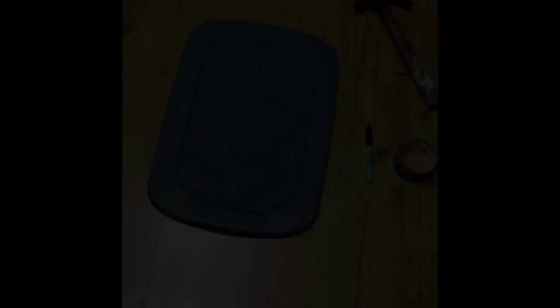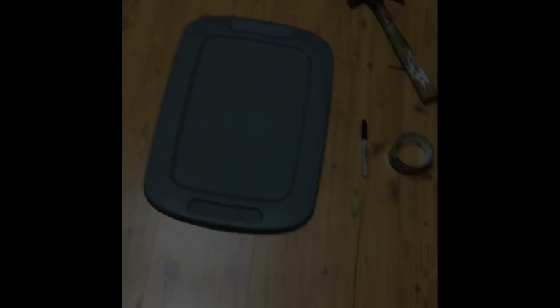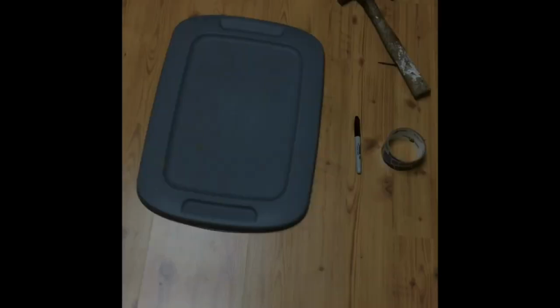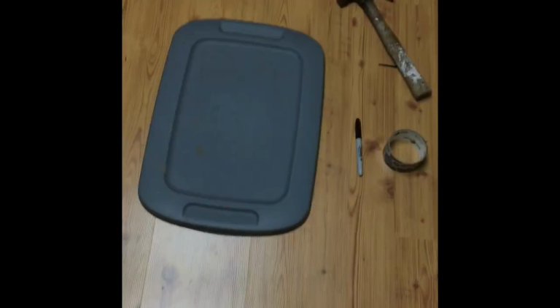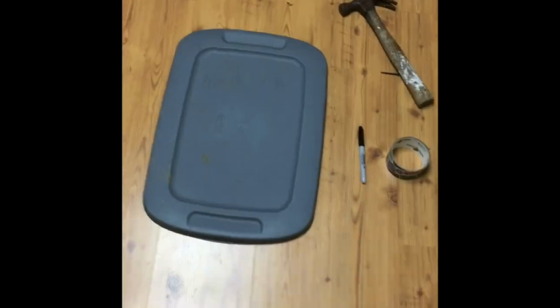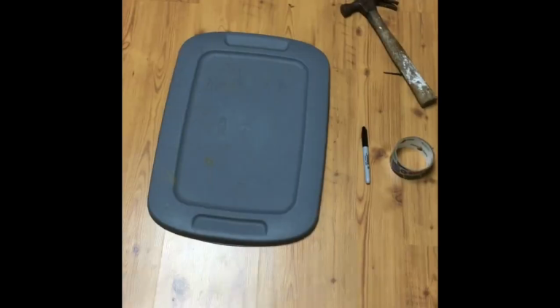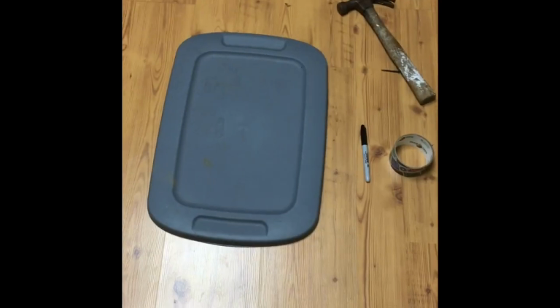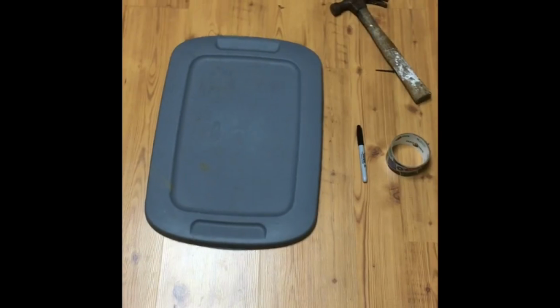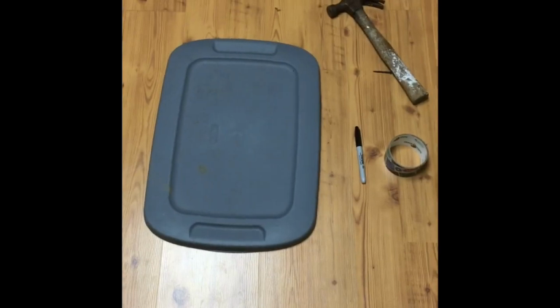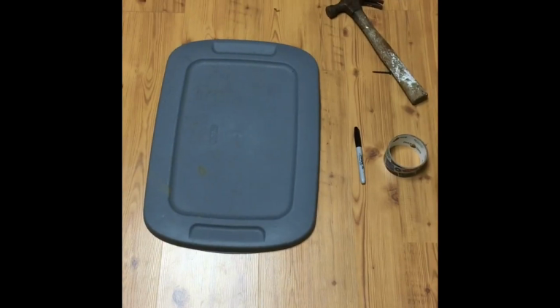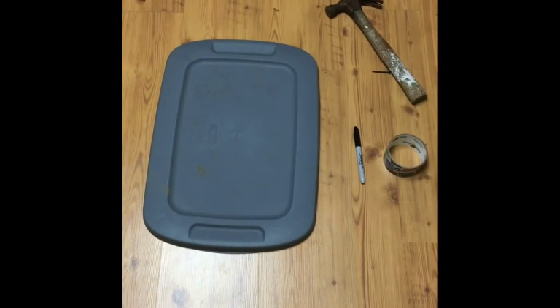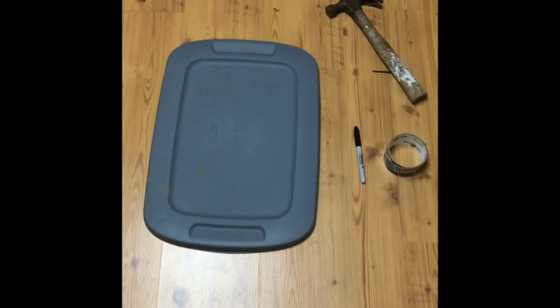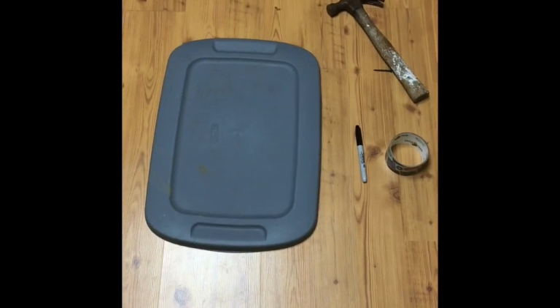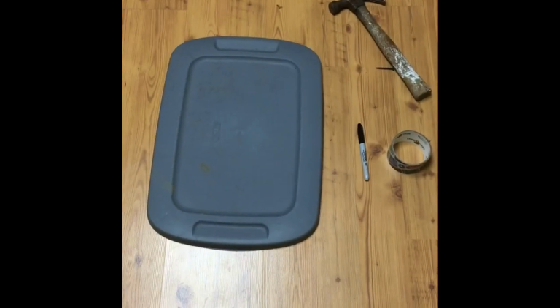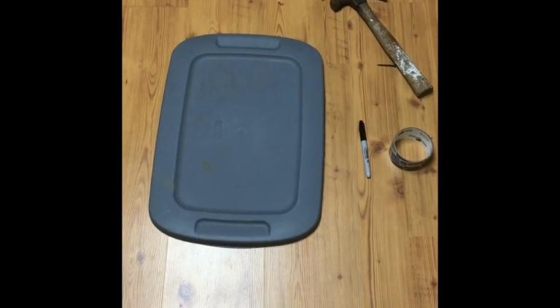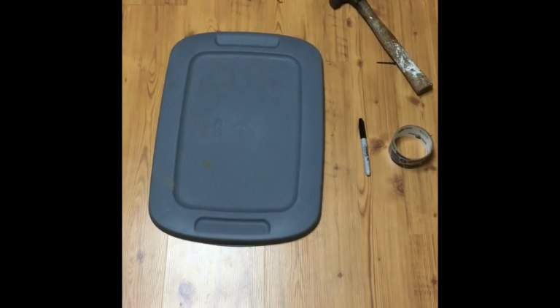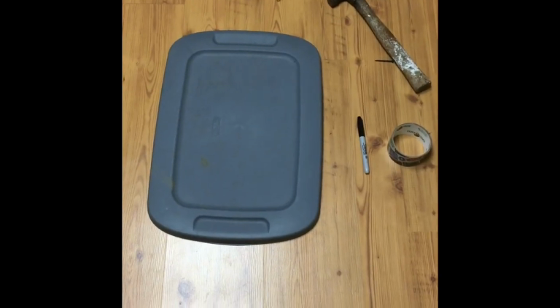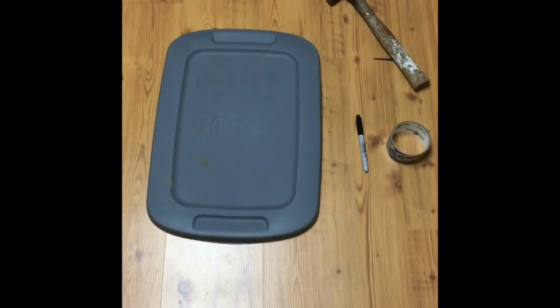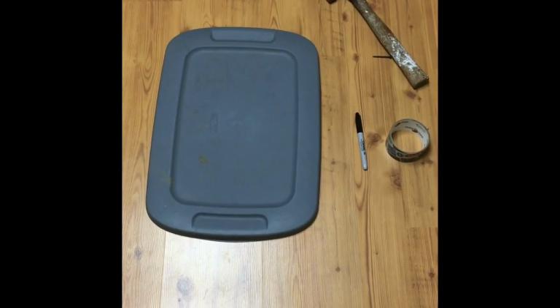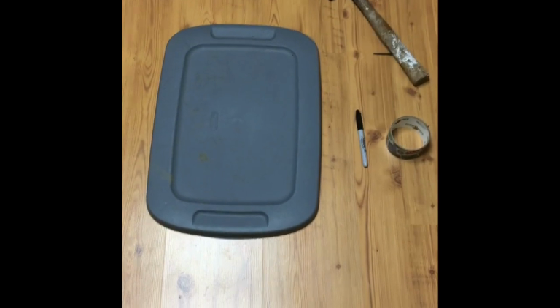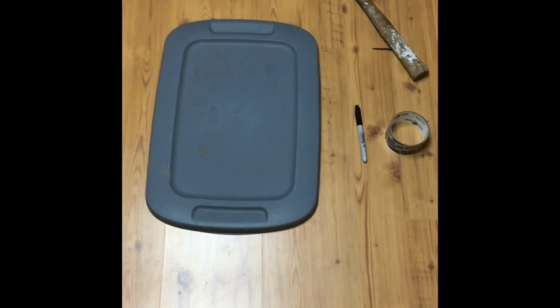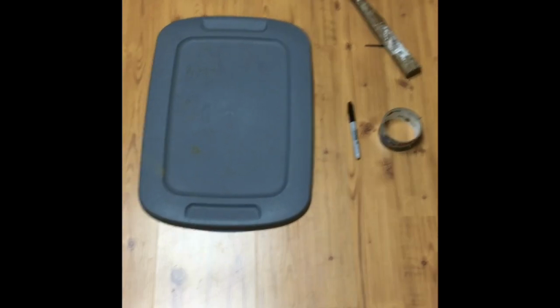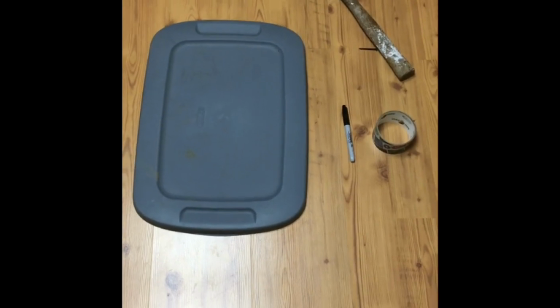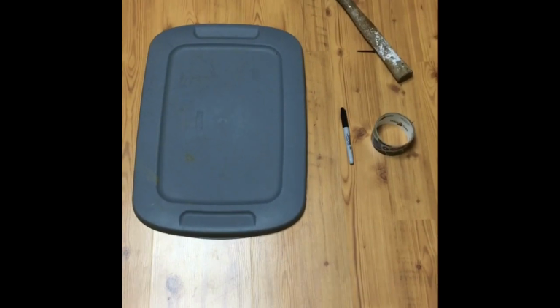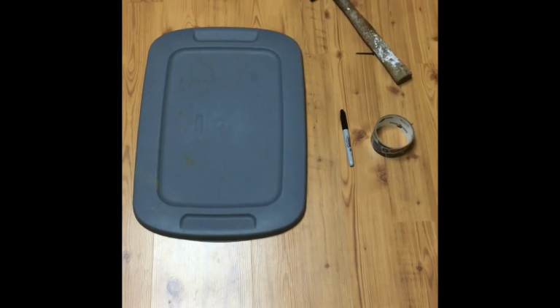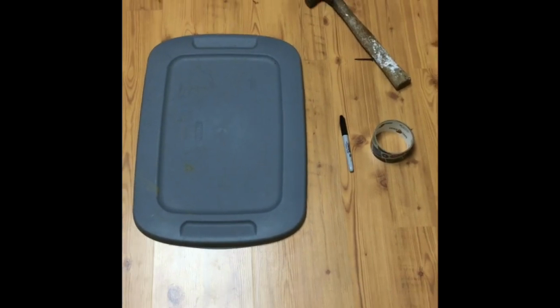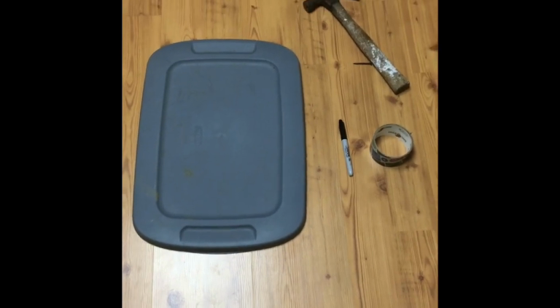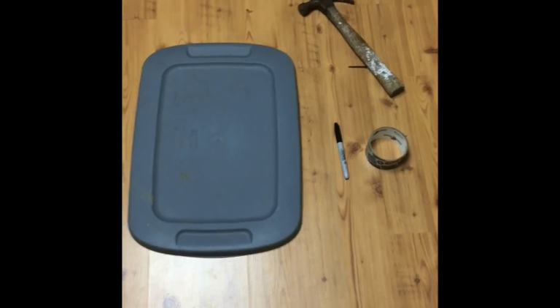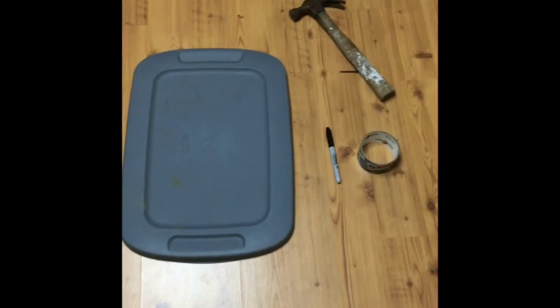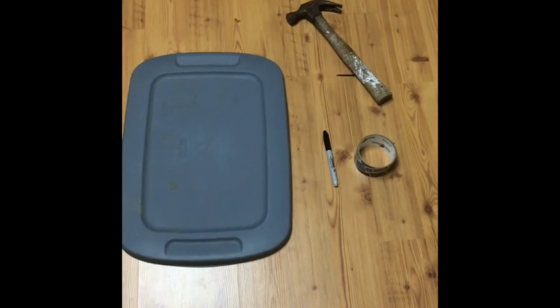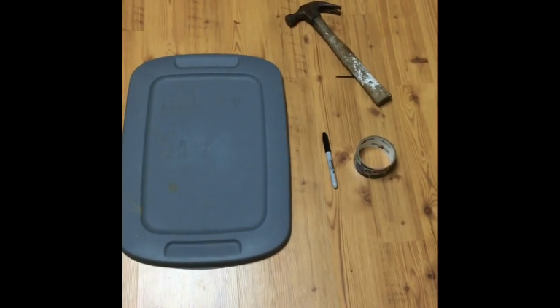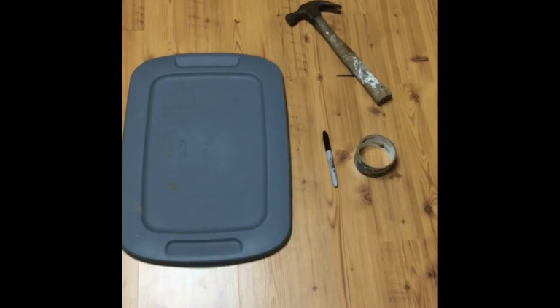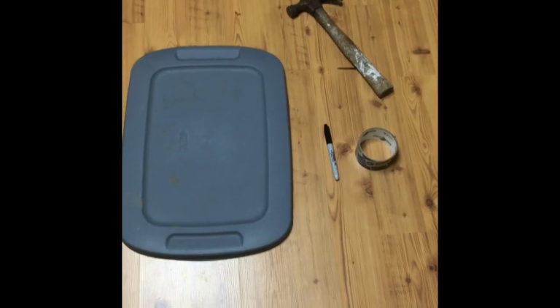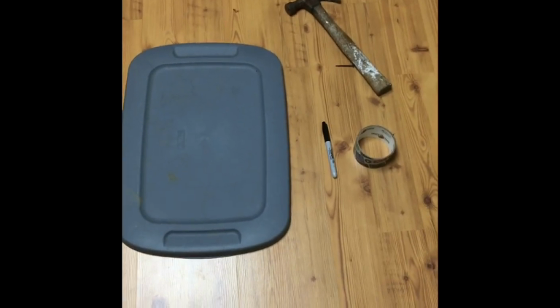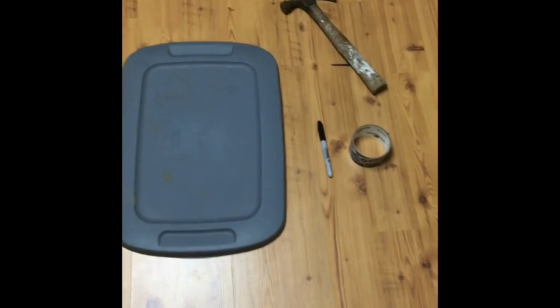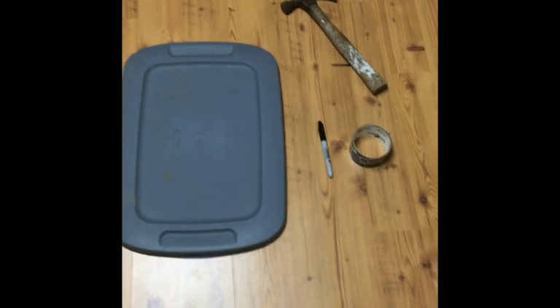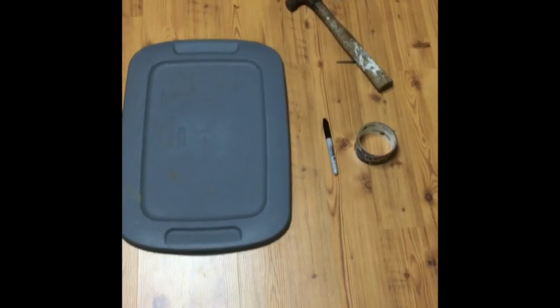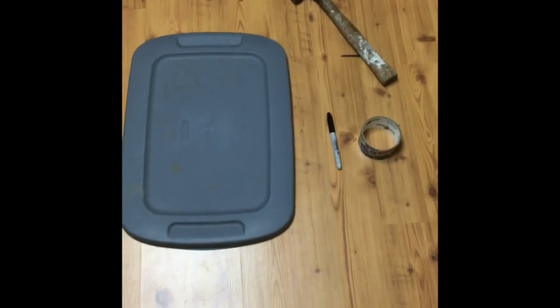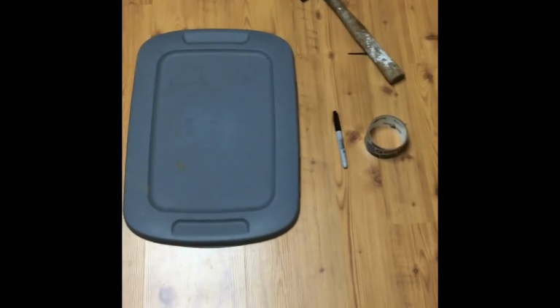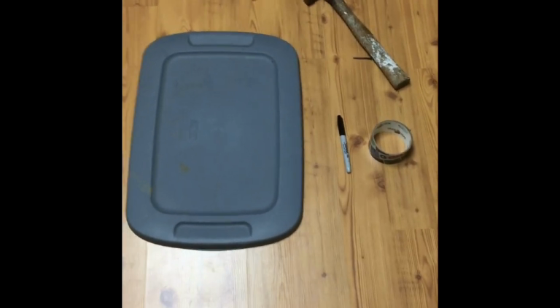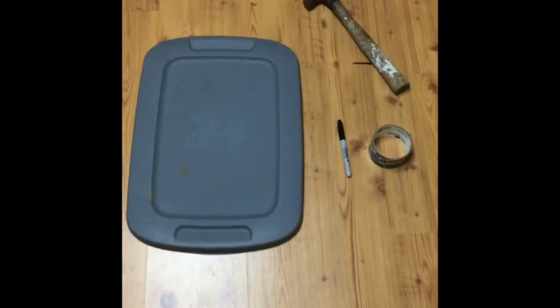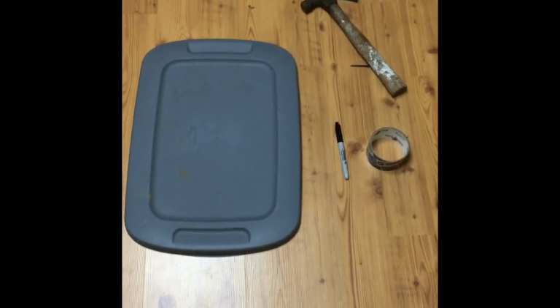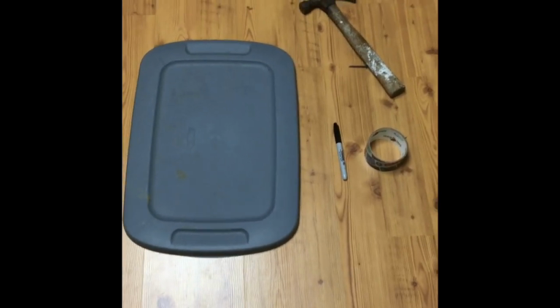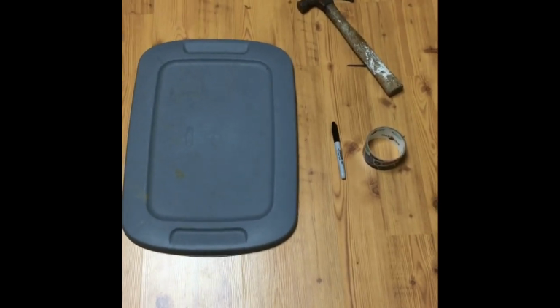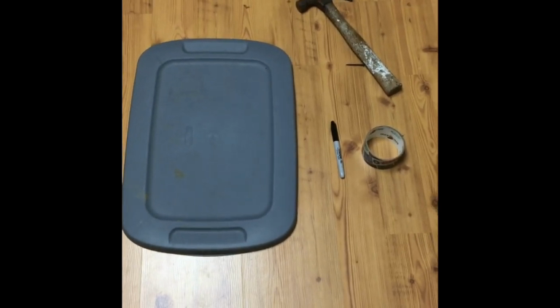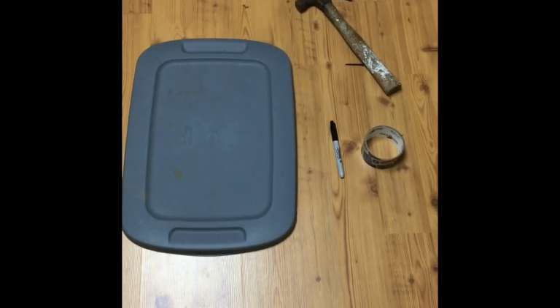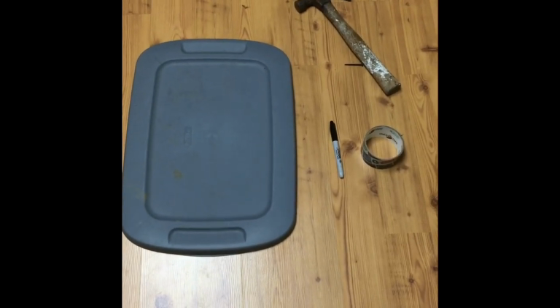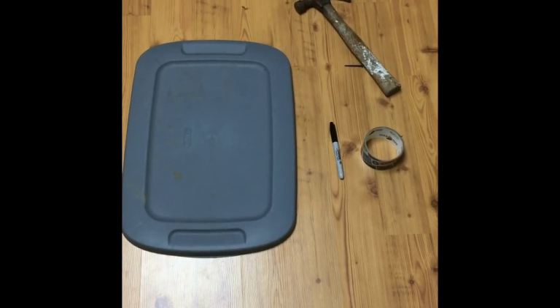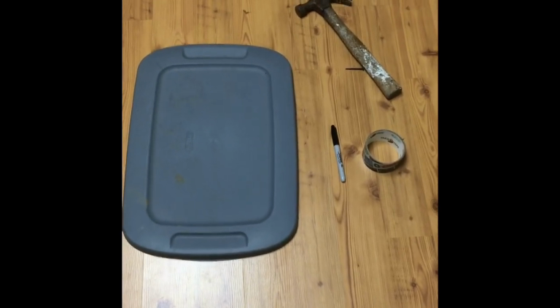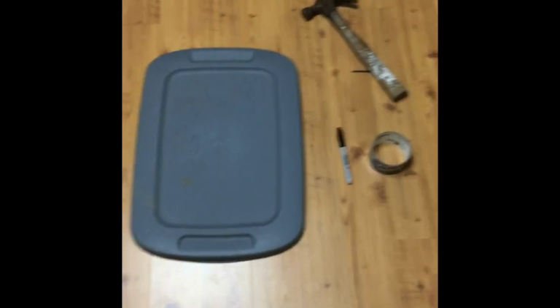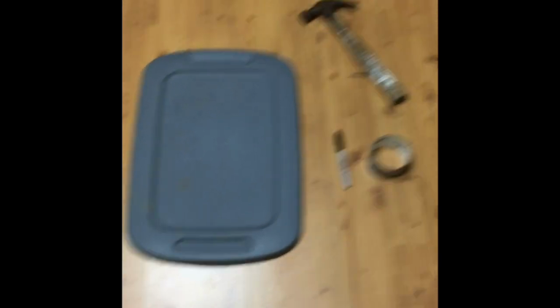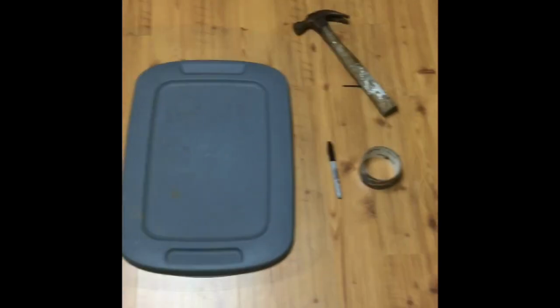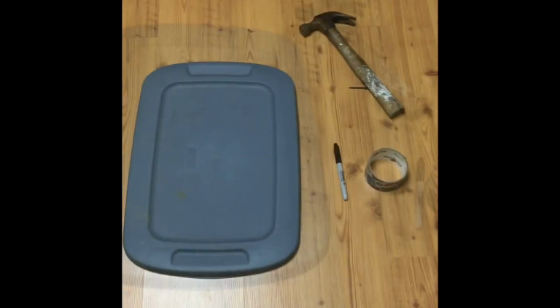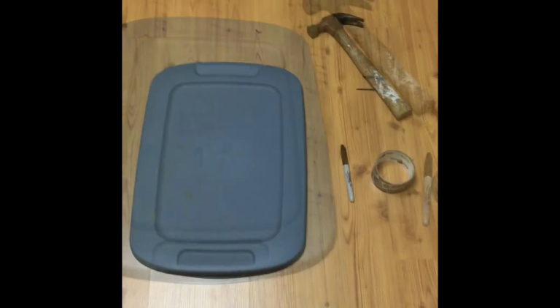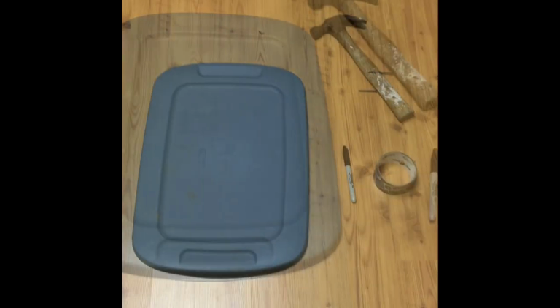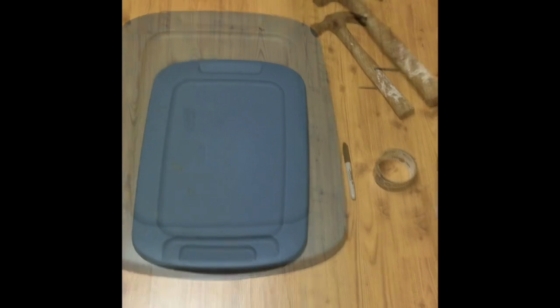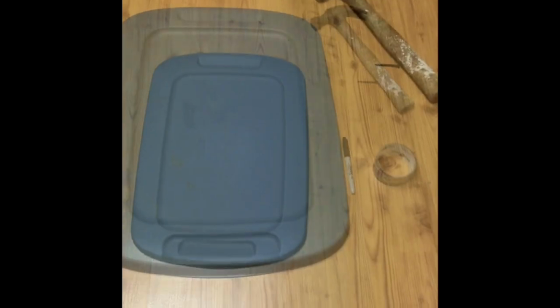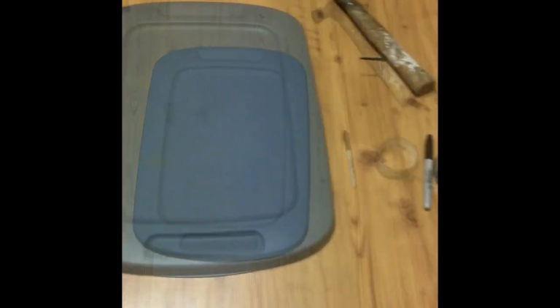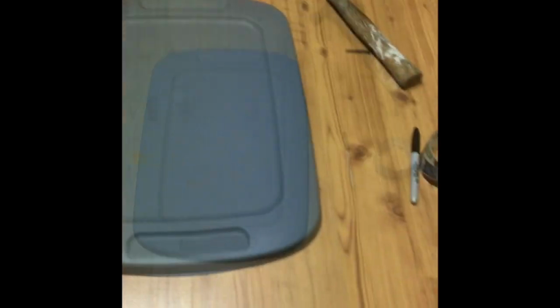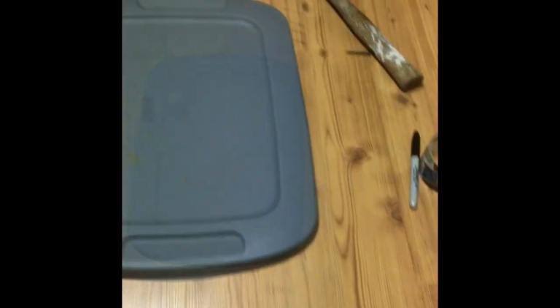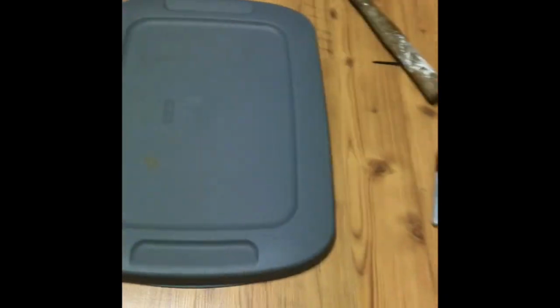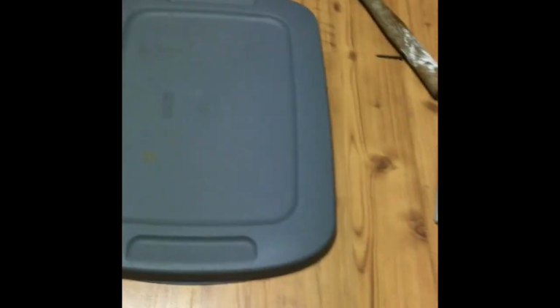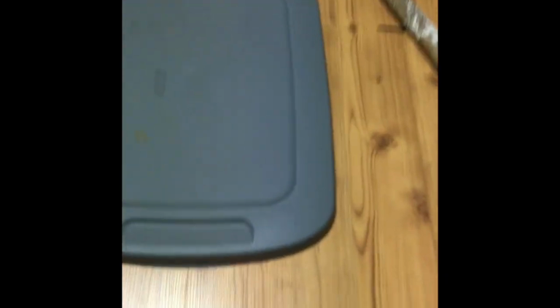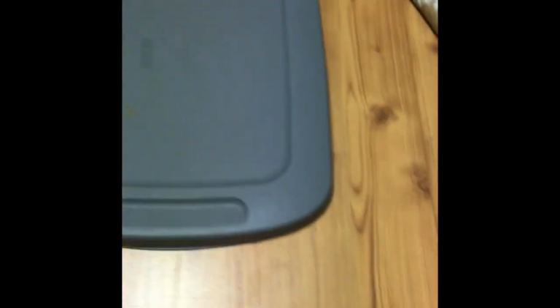Hey guys, this is CPW Whiffable and today we are going to be showing you how to make a strike zone for $105. Let's start off with the materials.